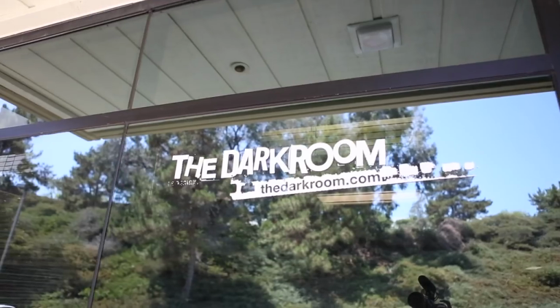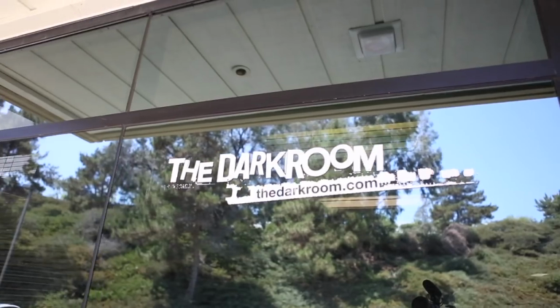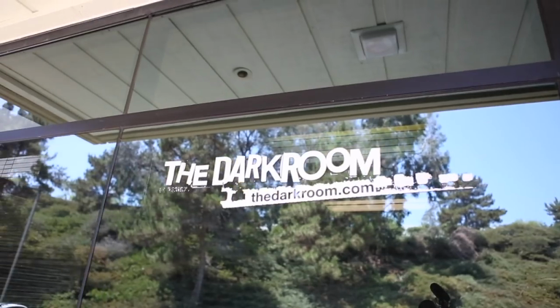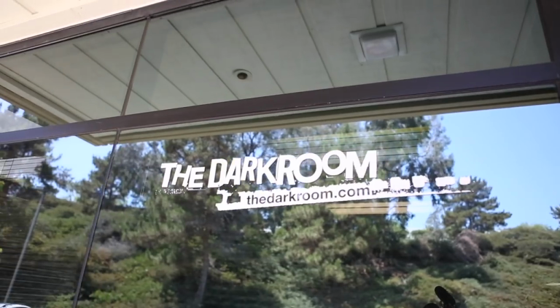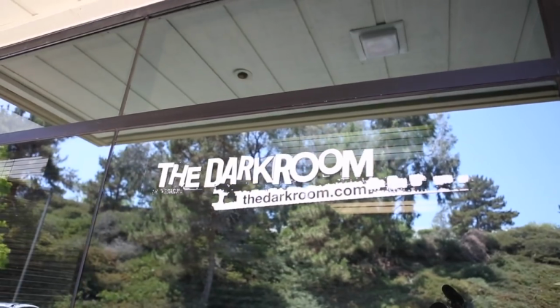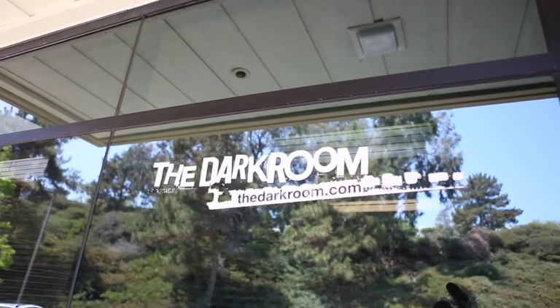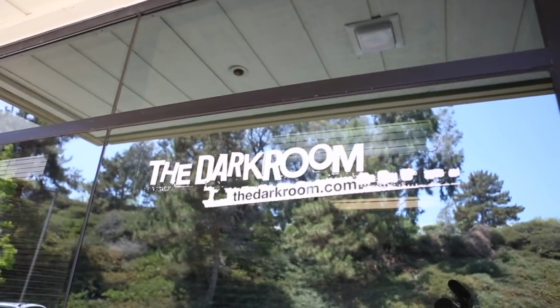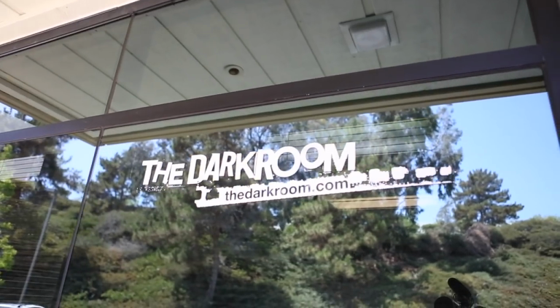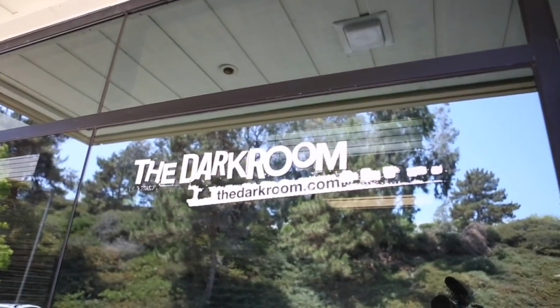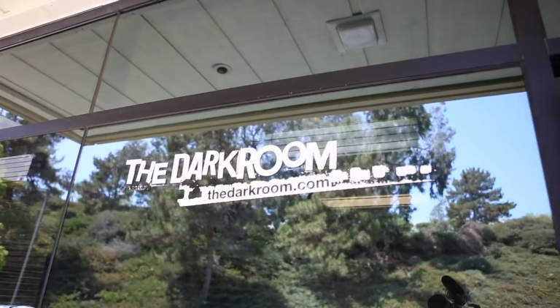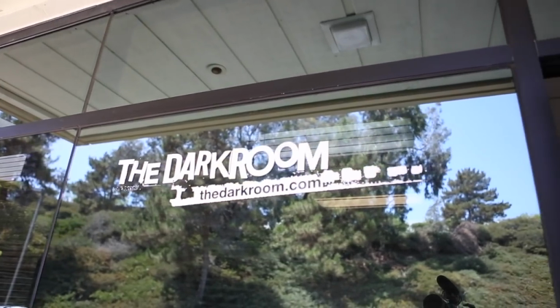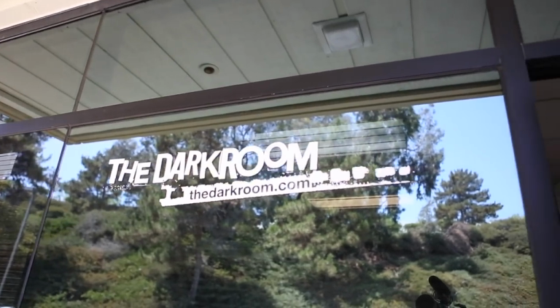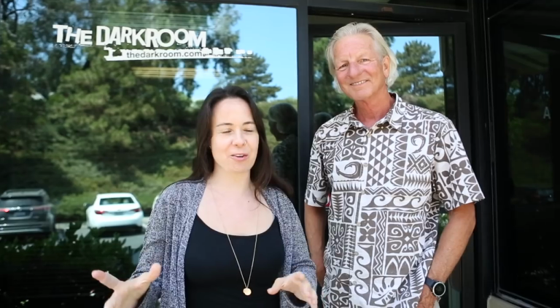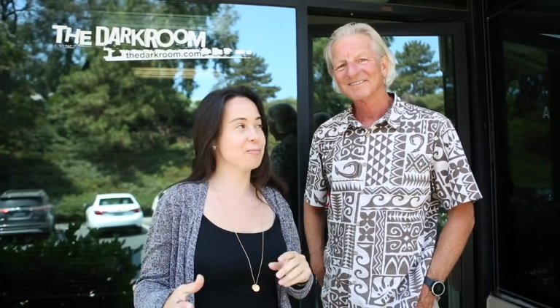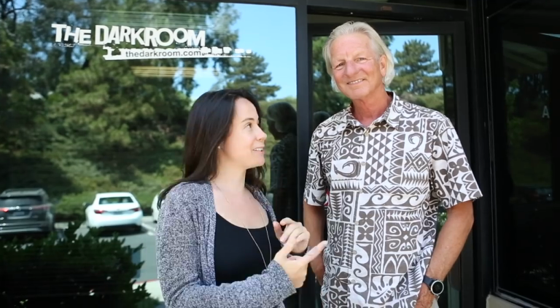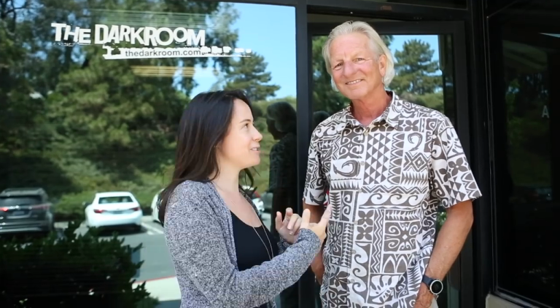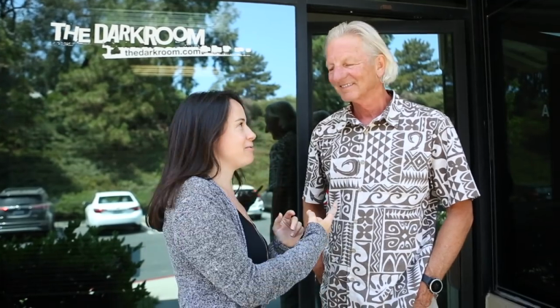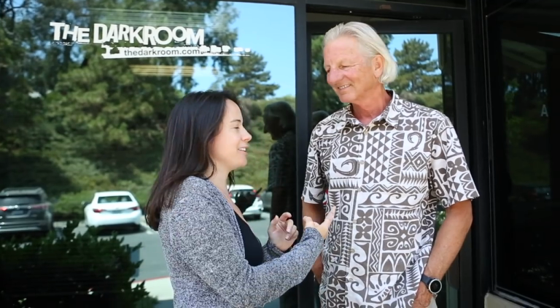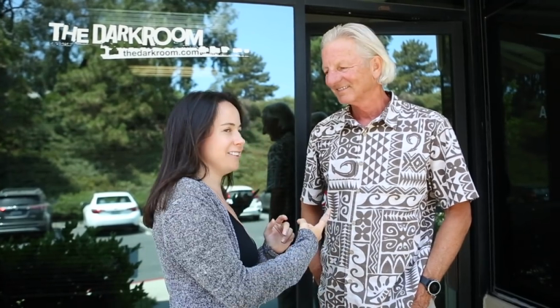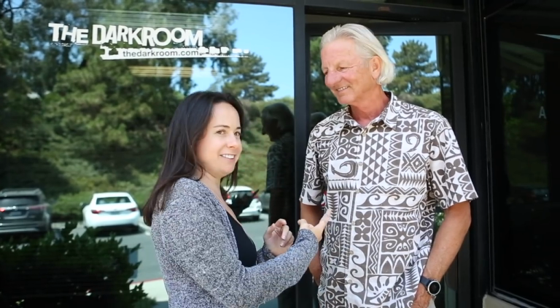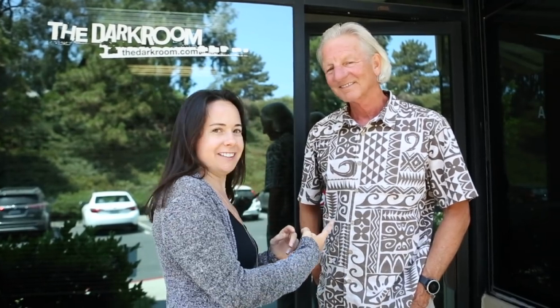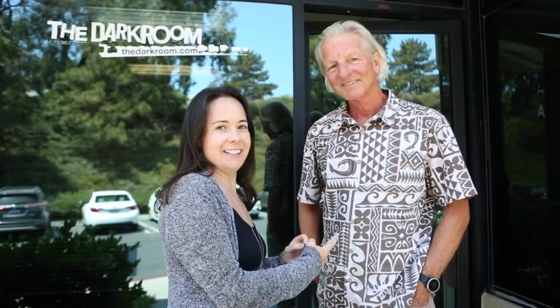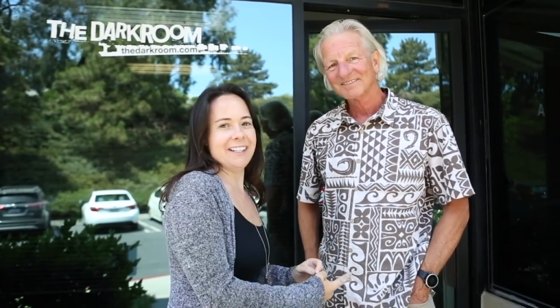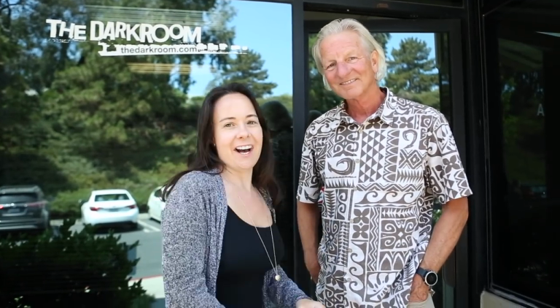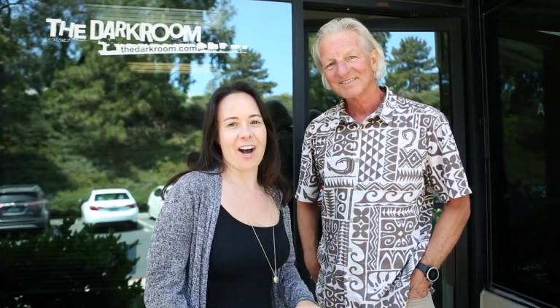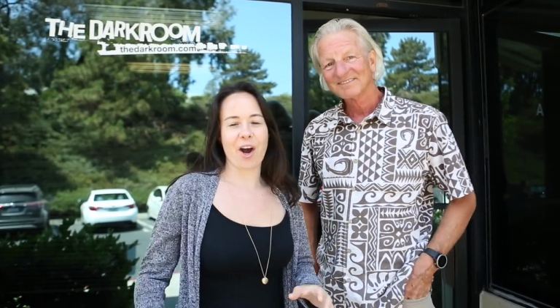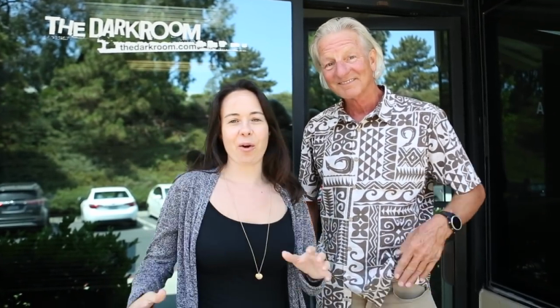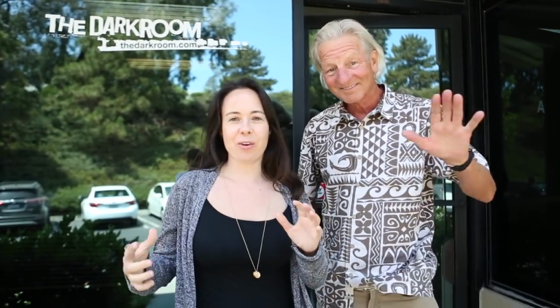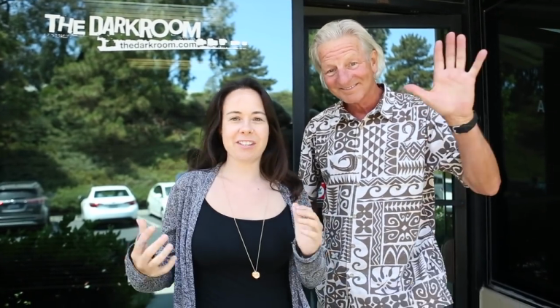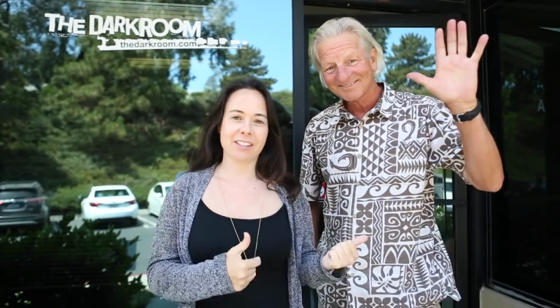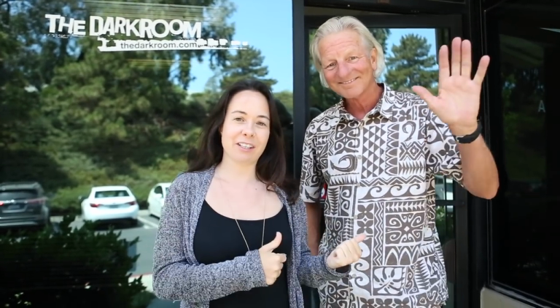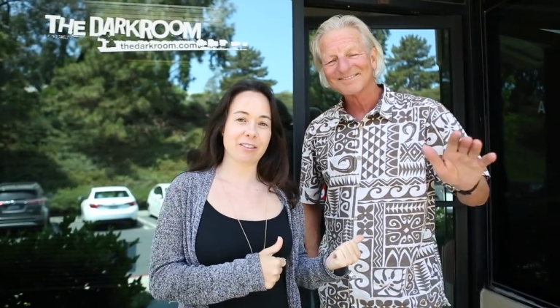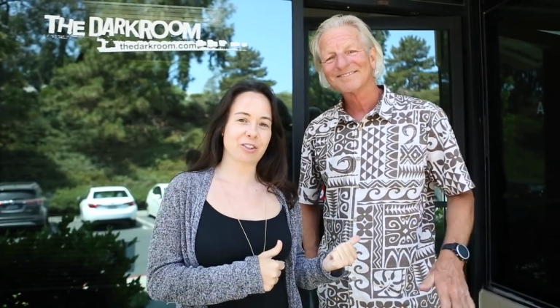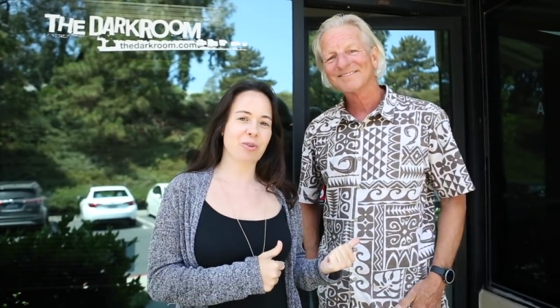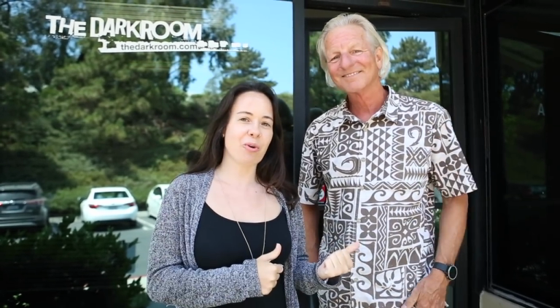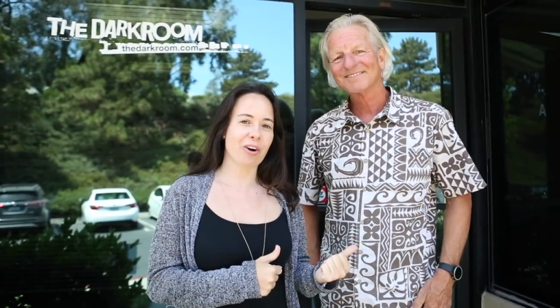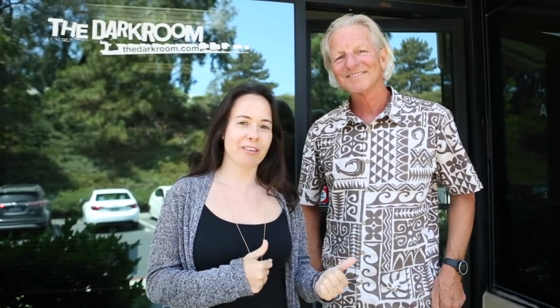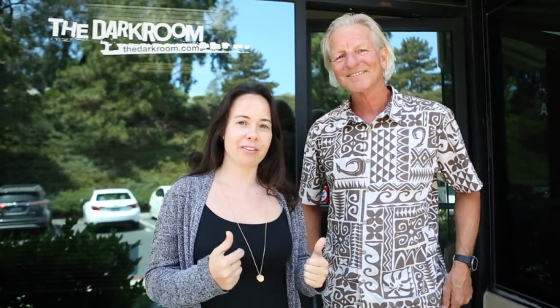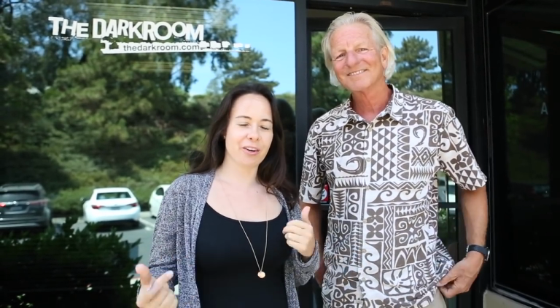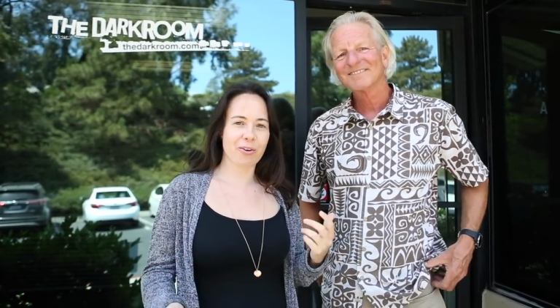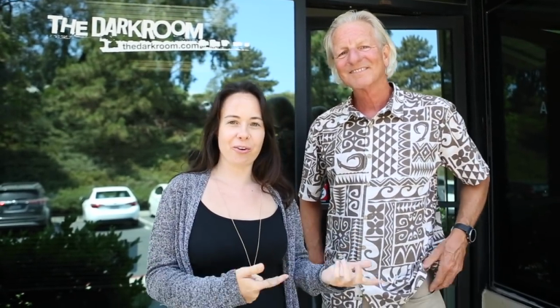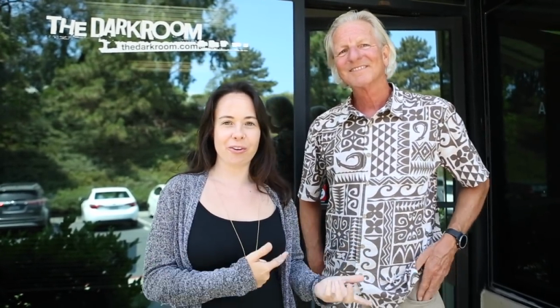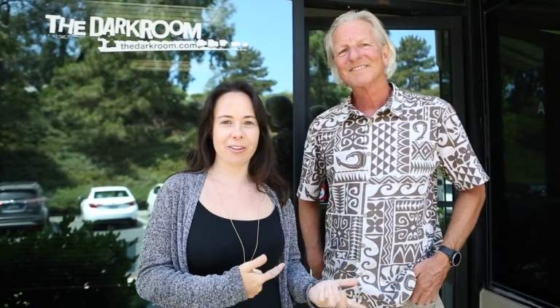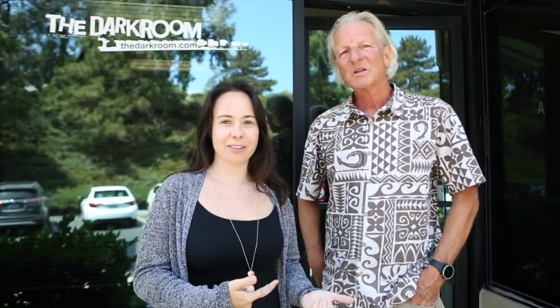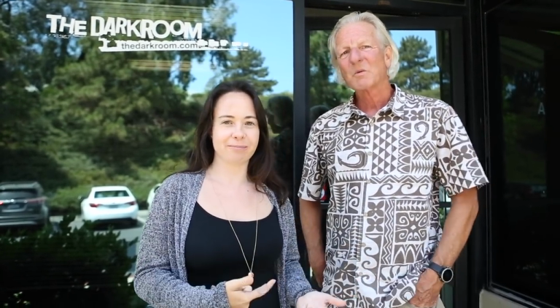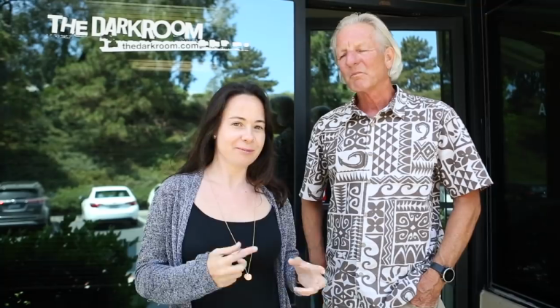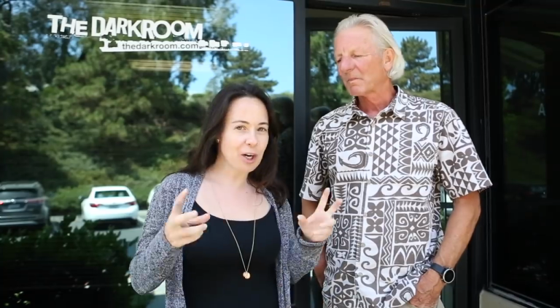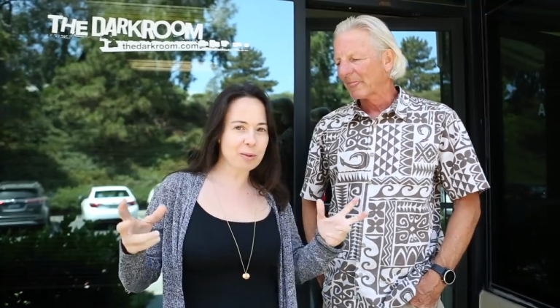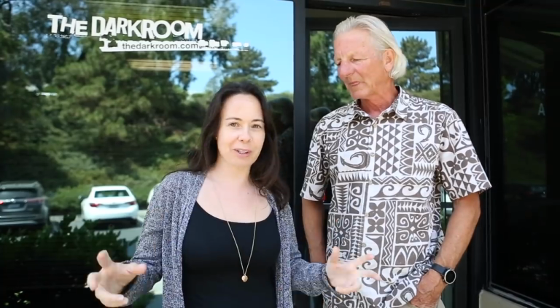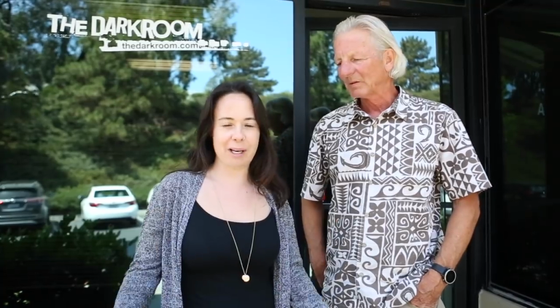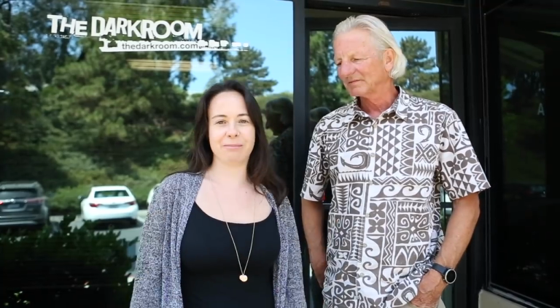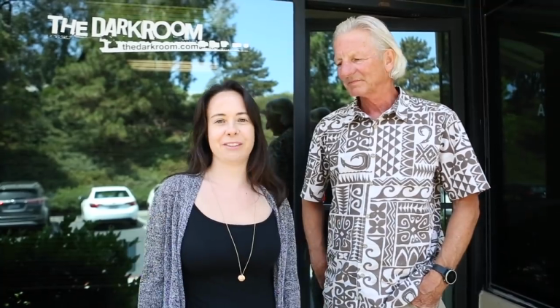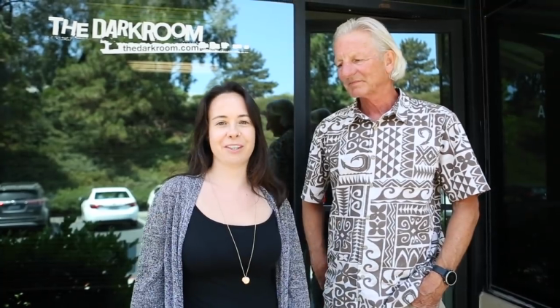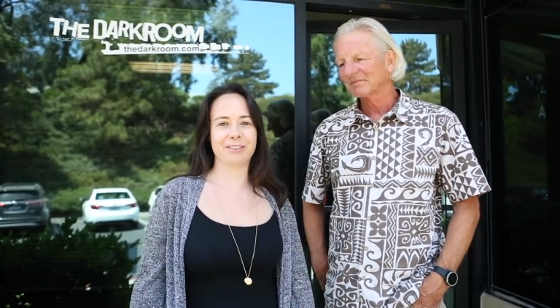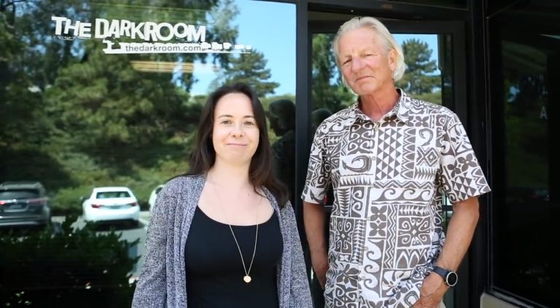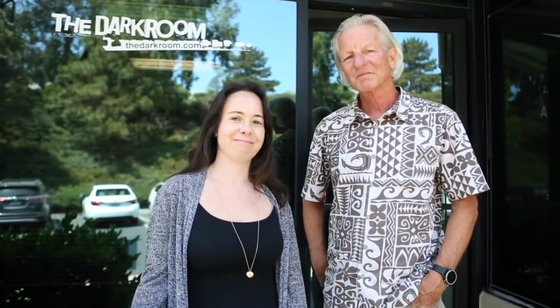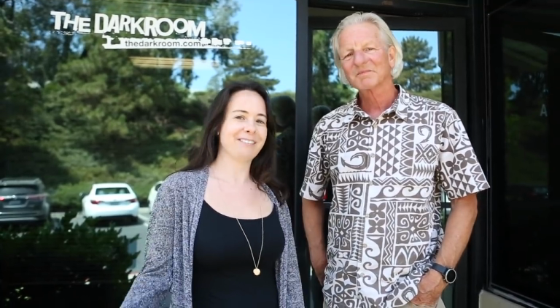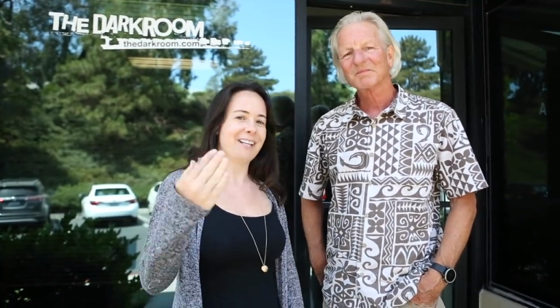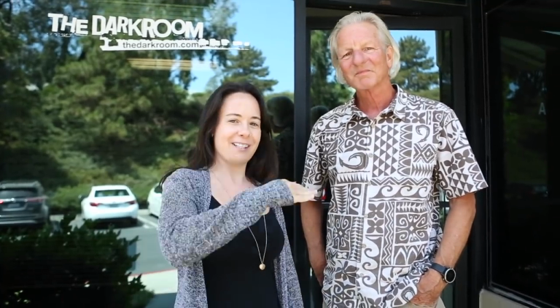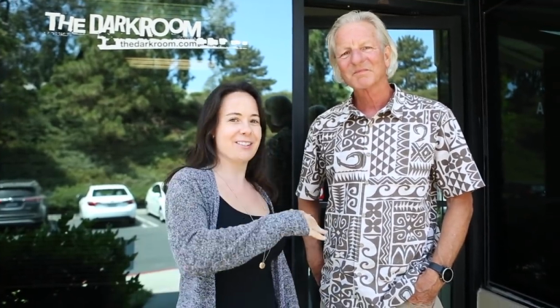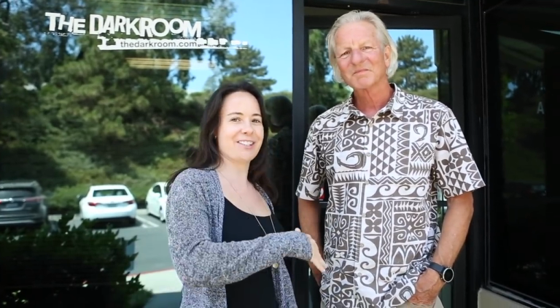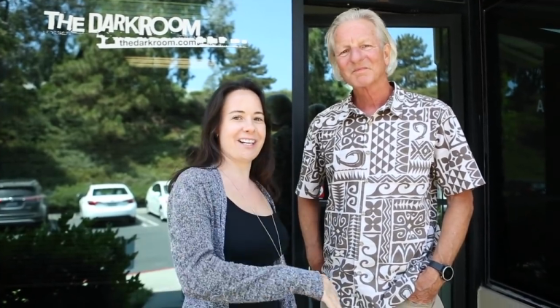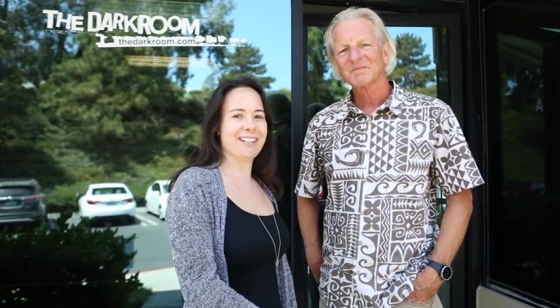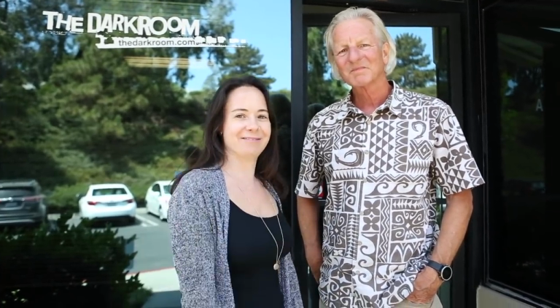So guys, we made it. We're at the darkroom. This is Phil. He's going to give us a tour of the whole darkroom lab. Let's go check it out.